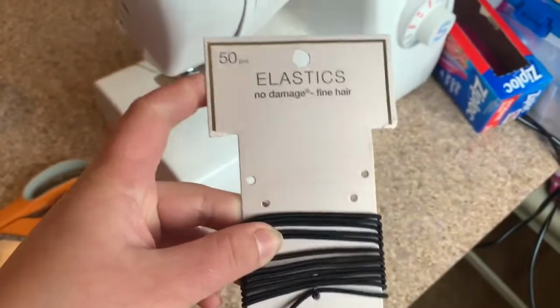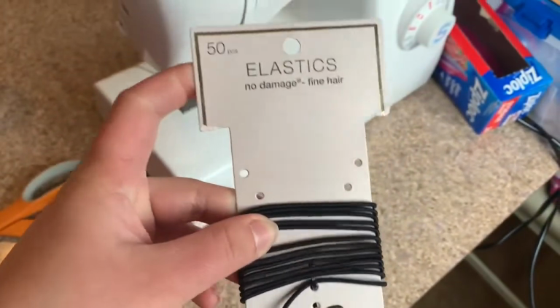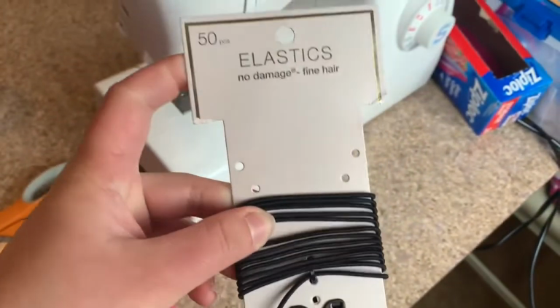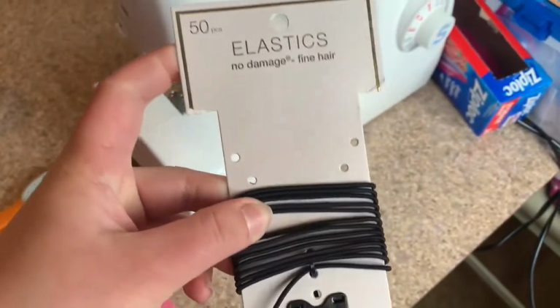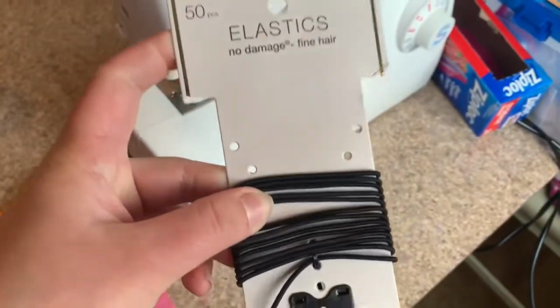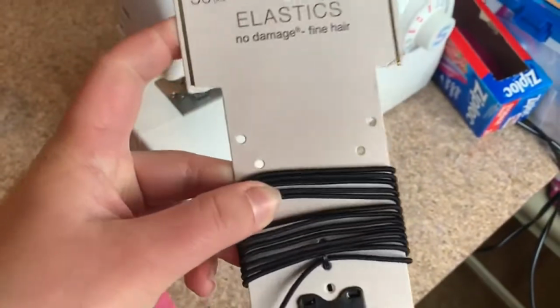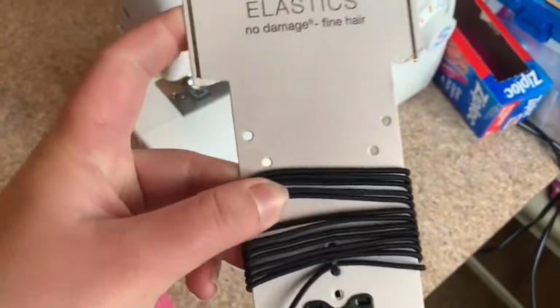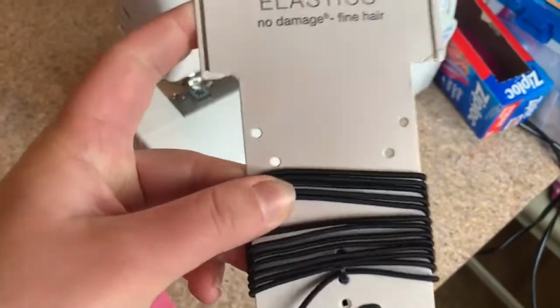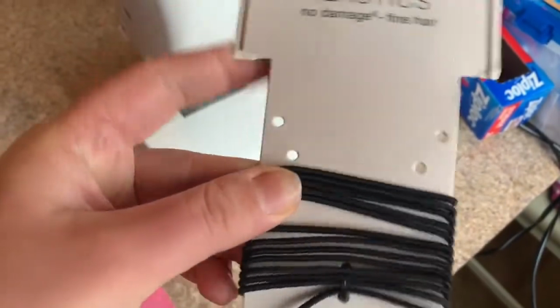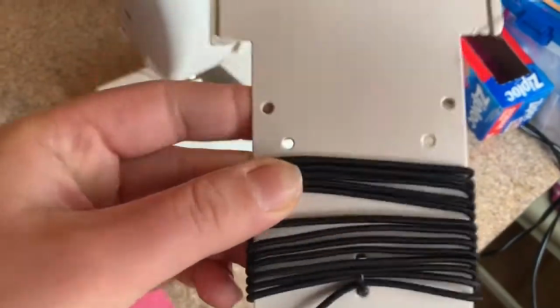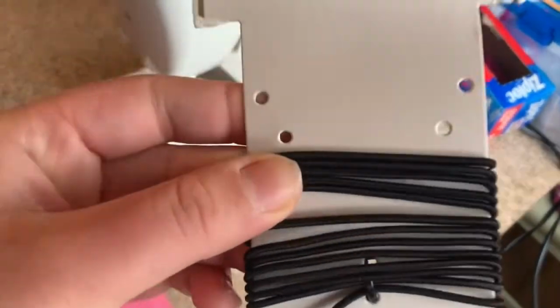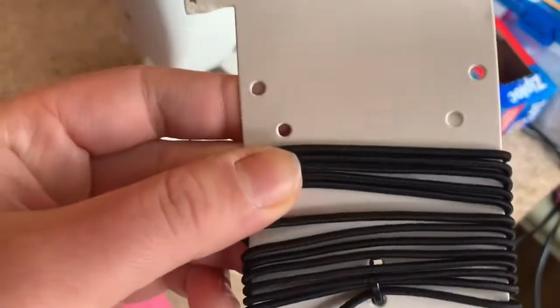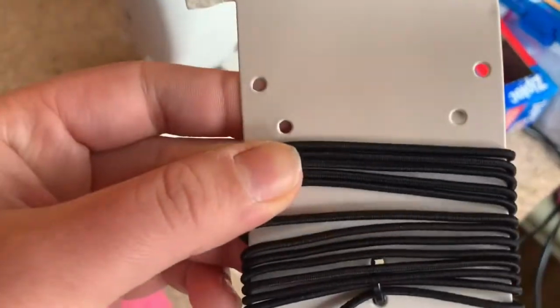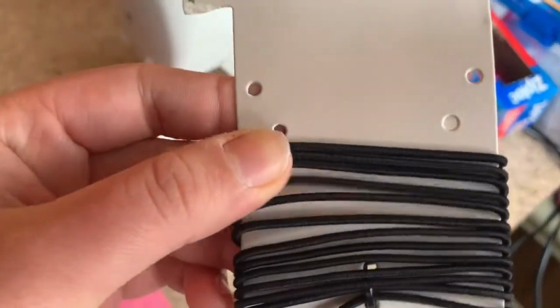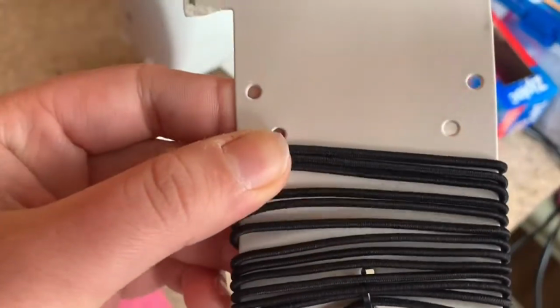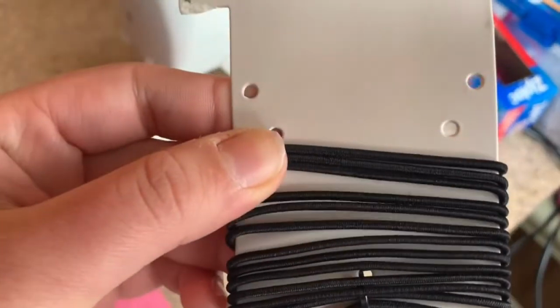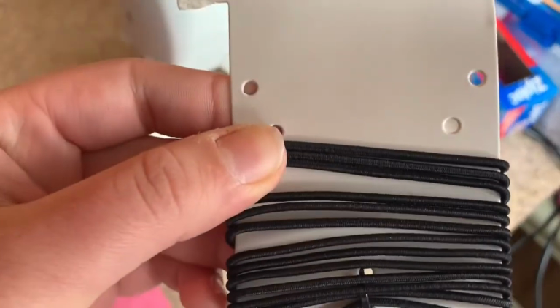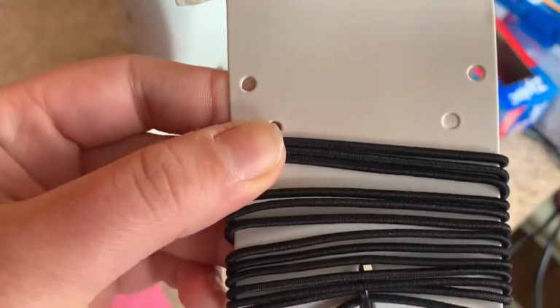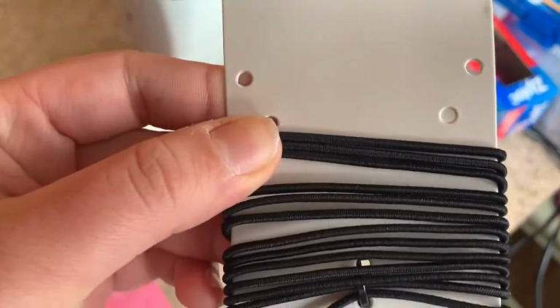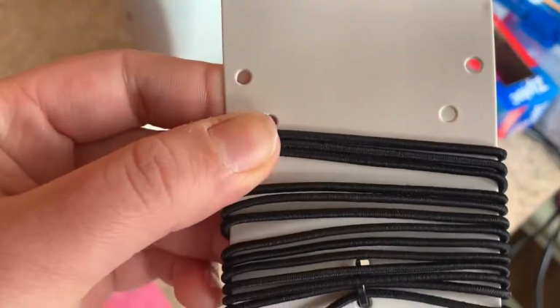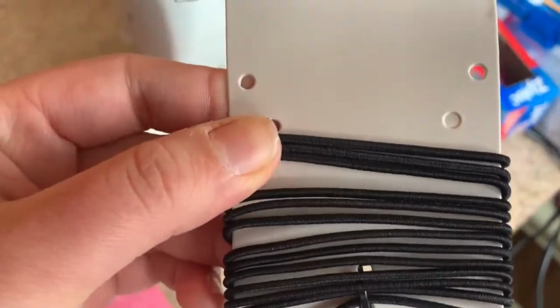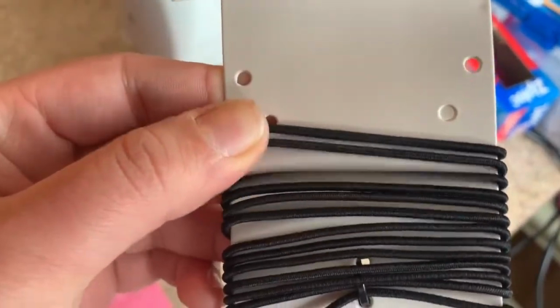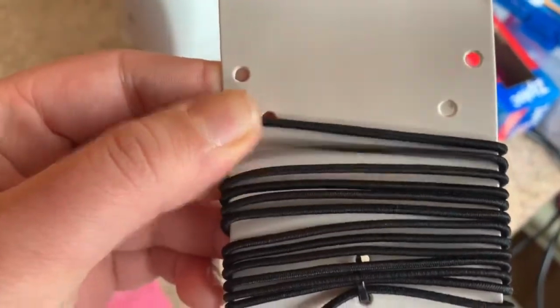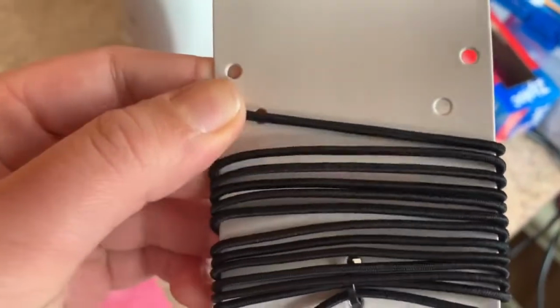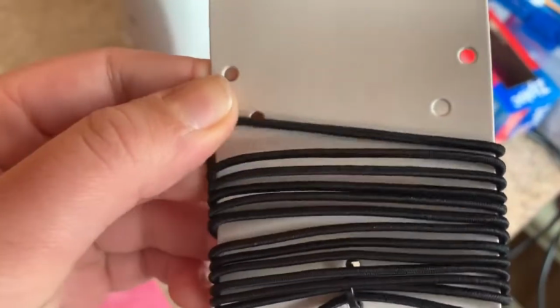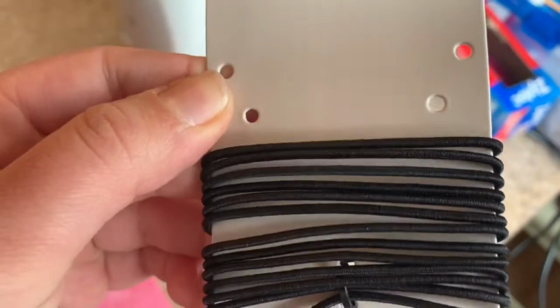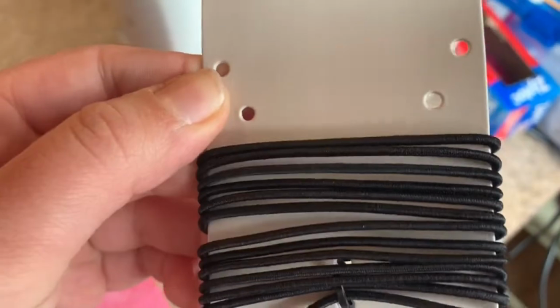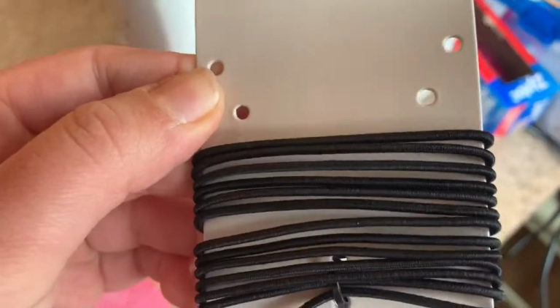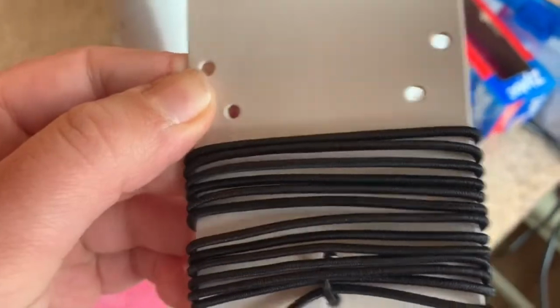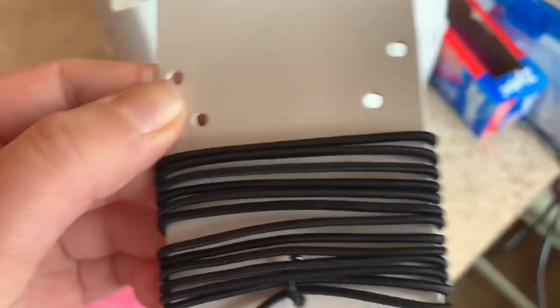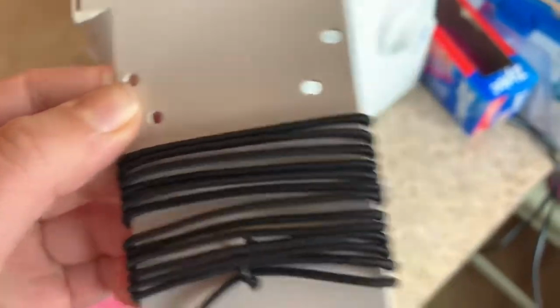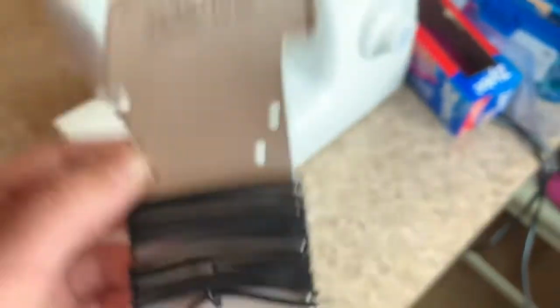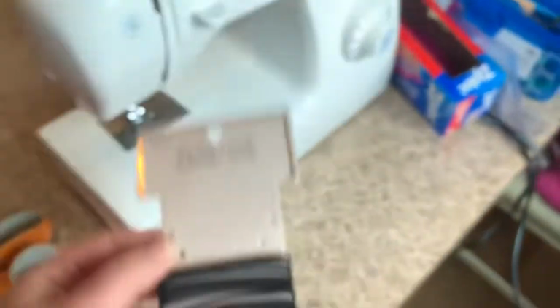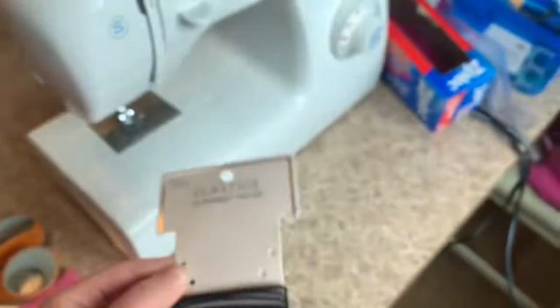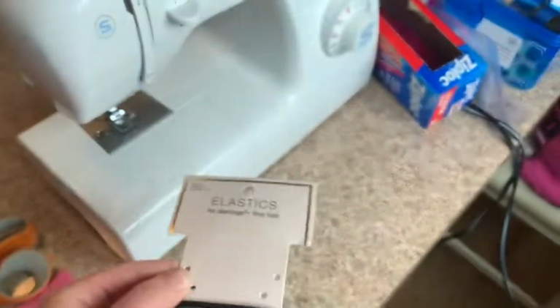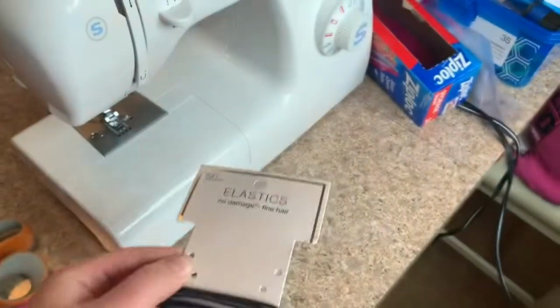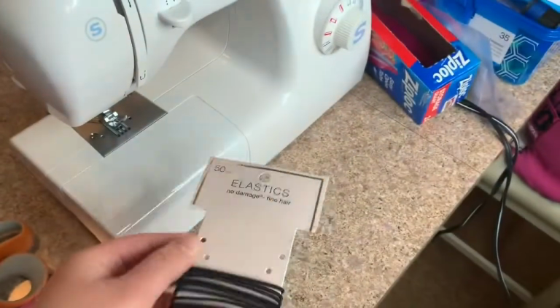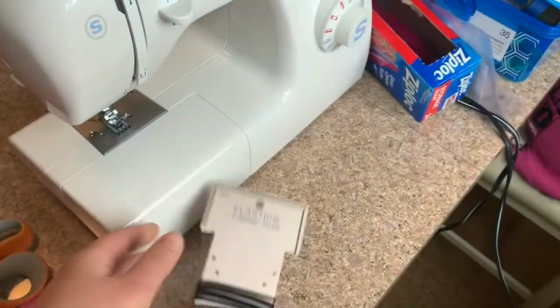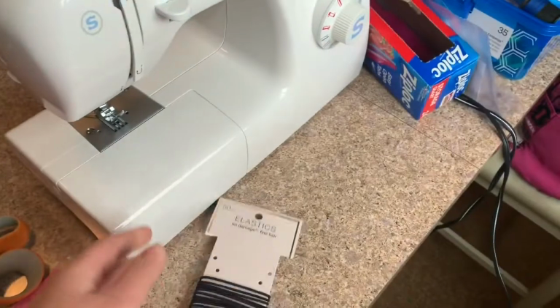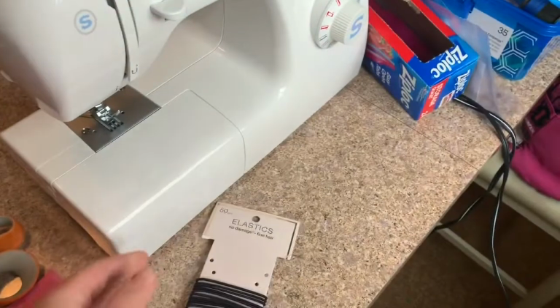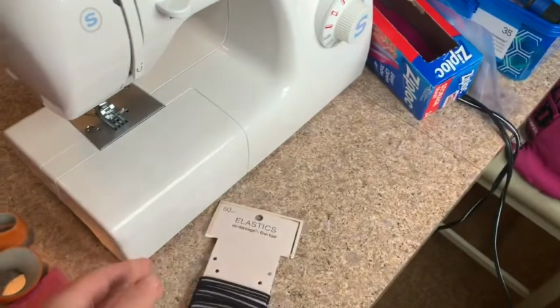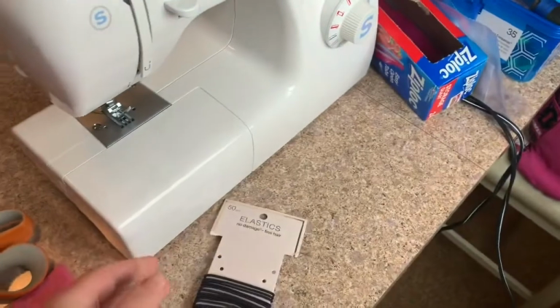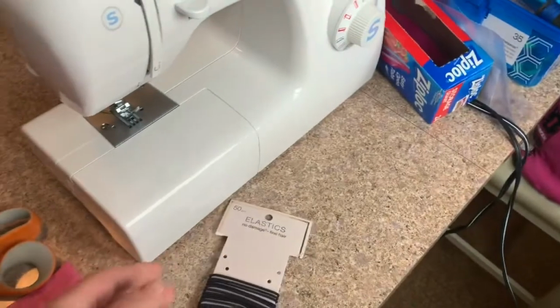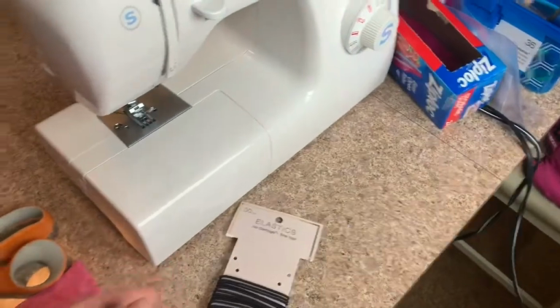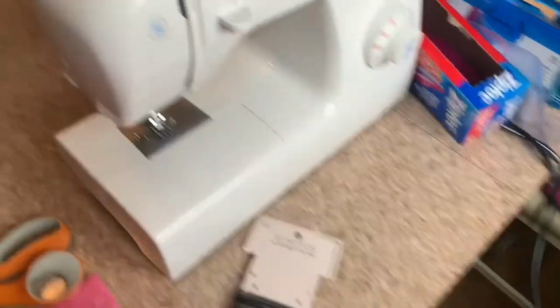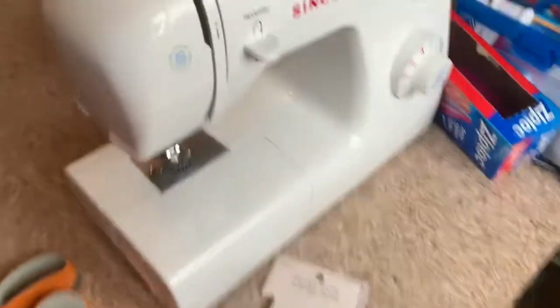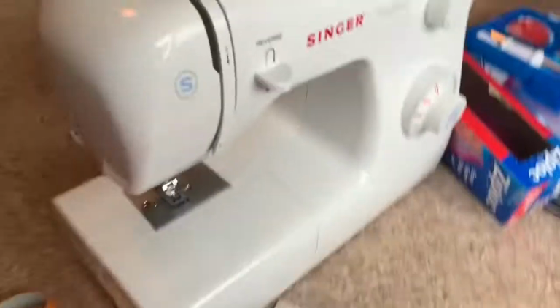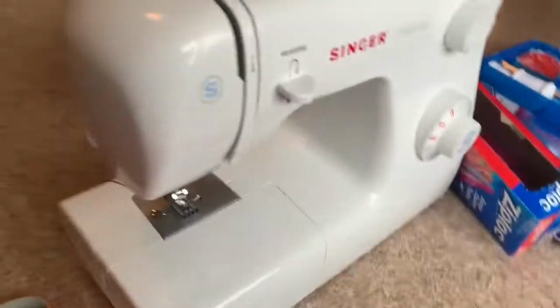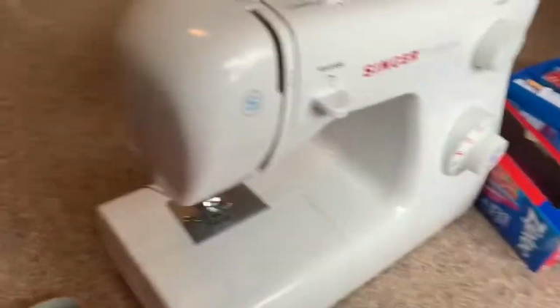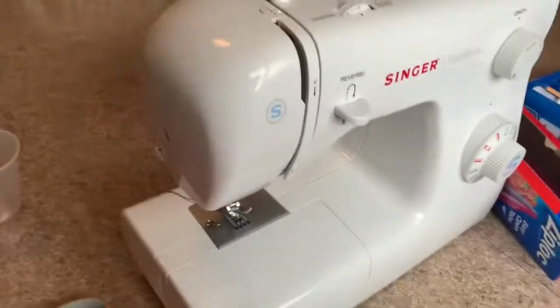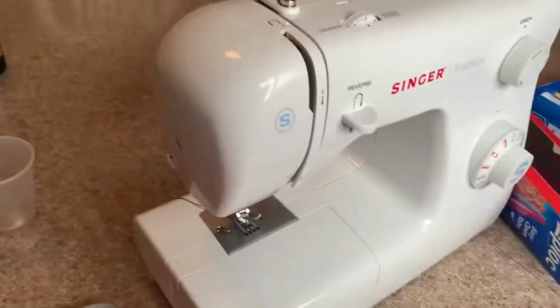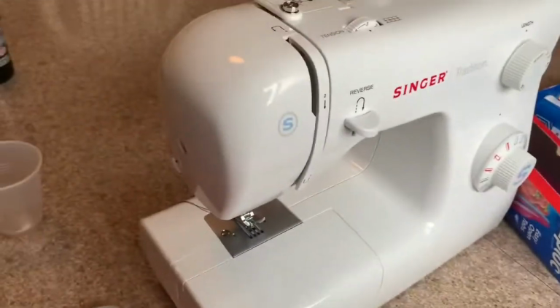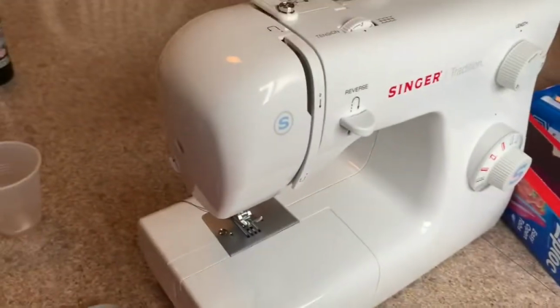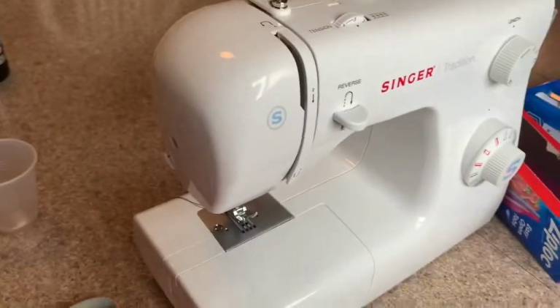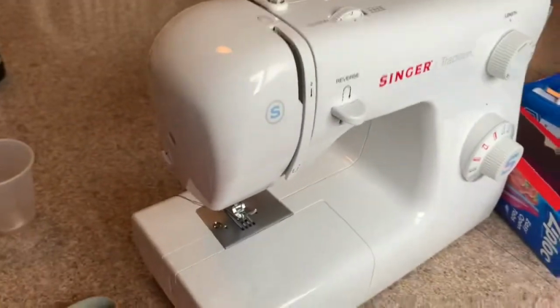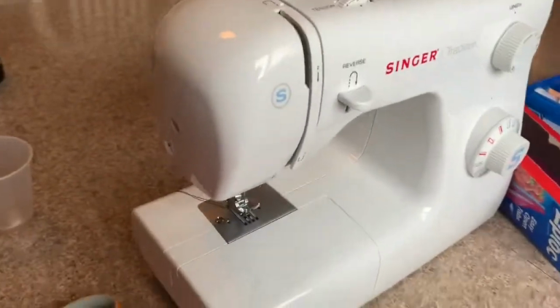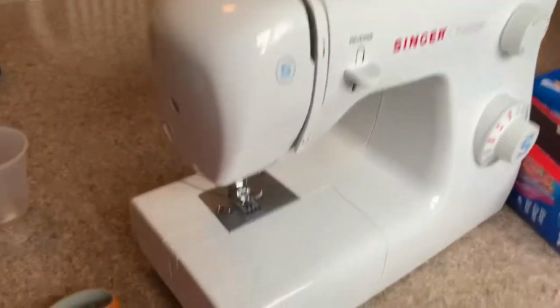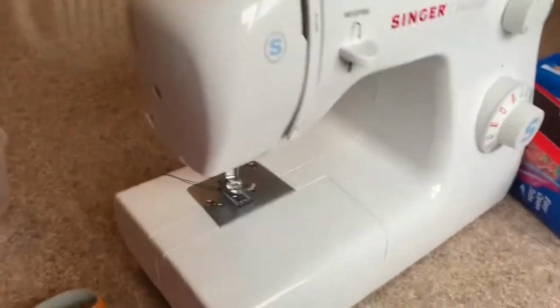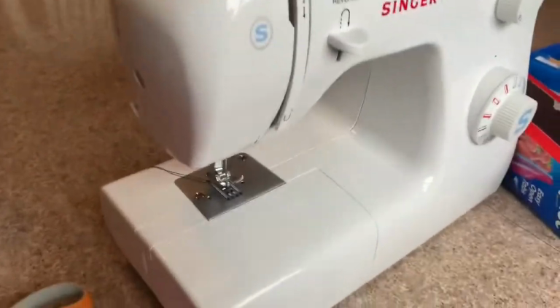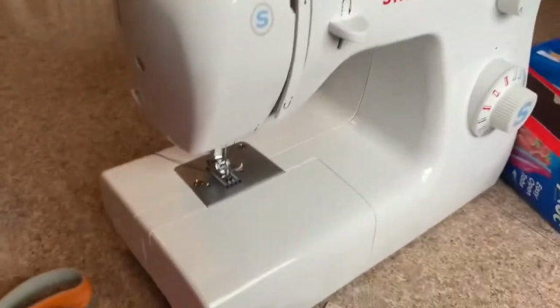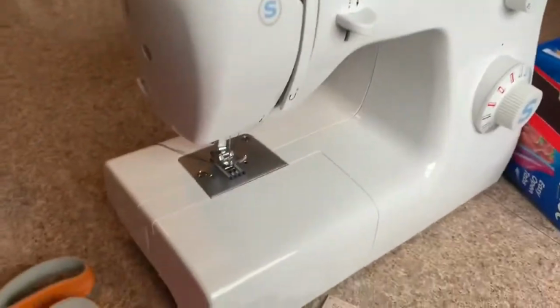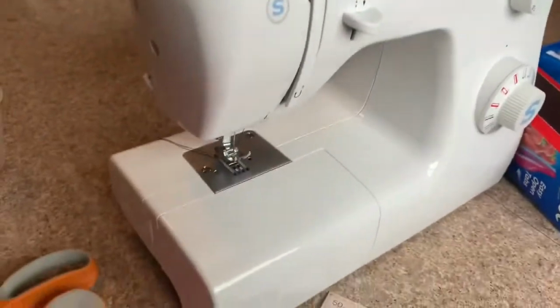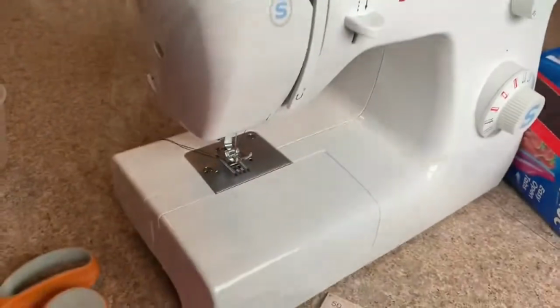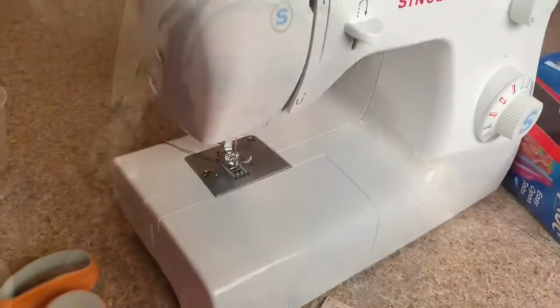They're hair ties — really thin ones. Because there's no elastic anywhere right now, you'll use these. And then you'll also need a sewing machine.